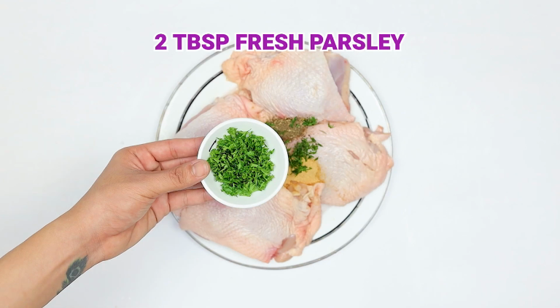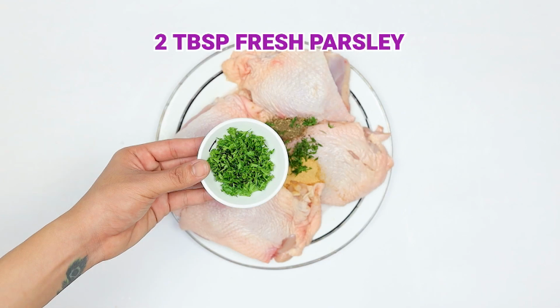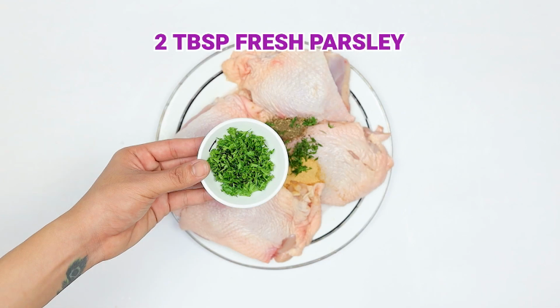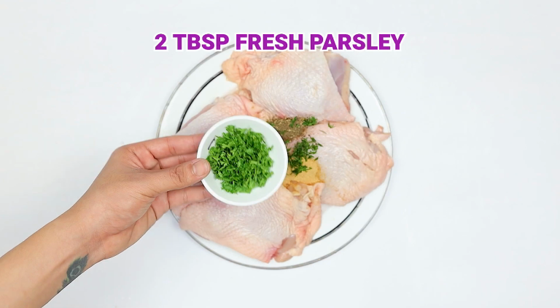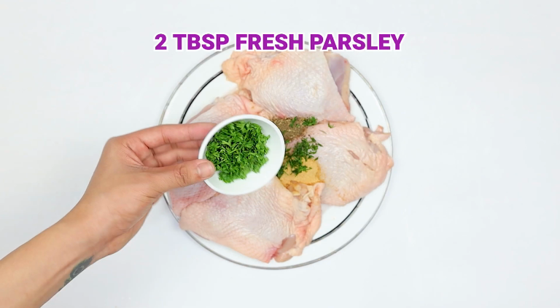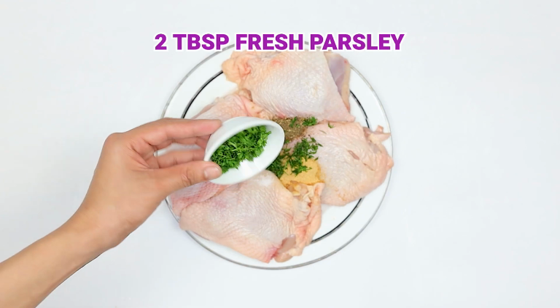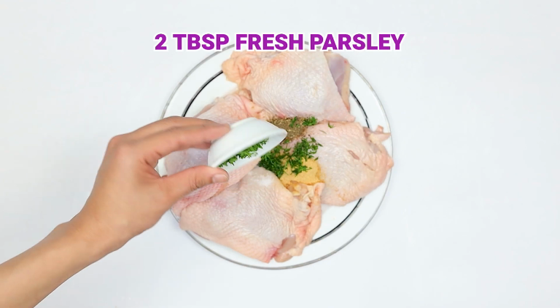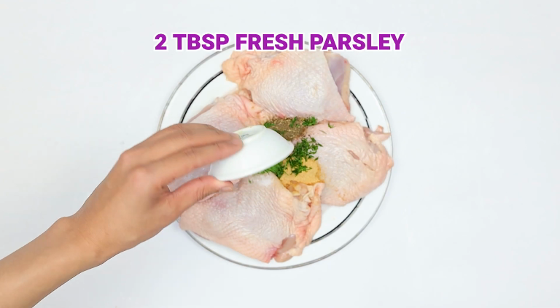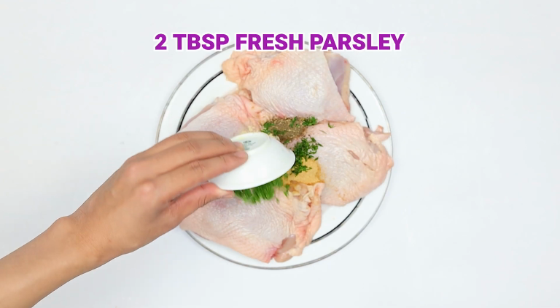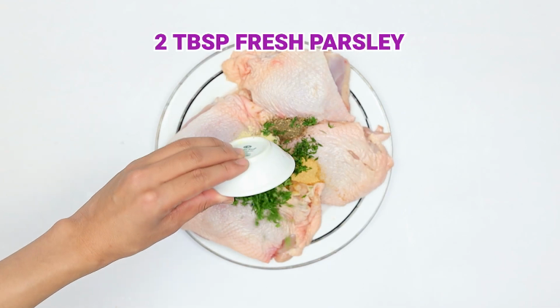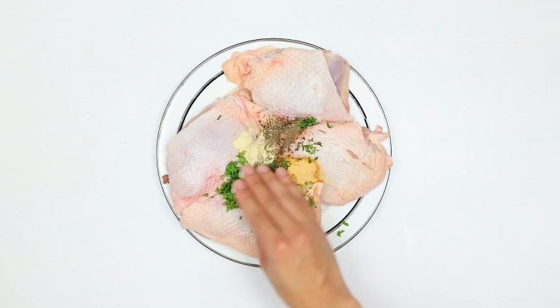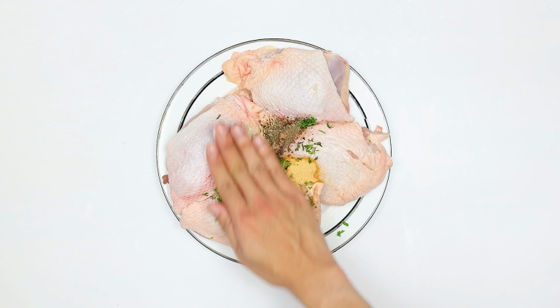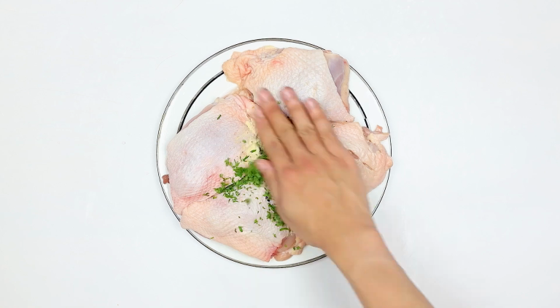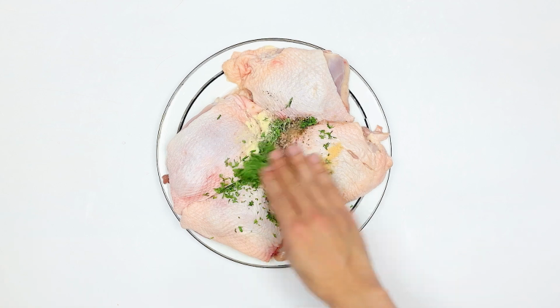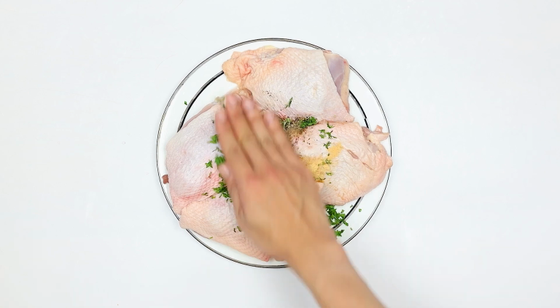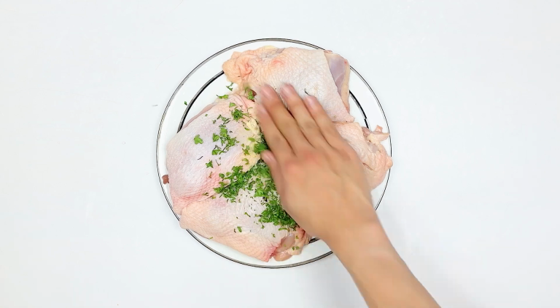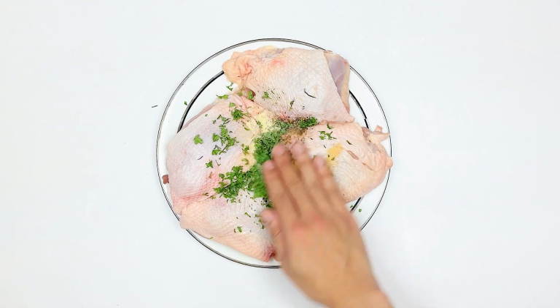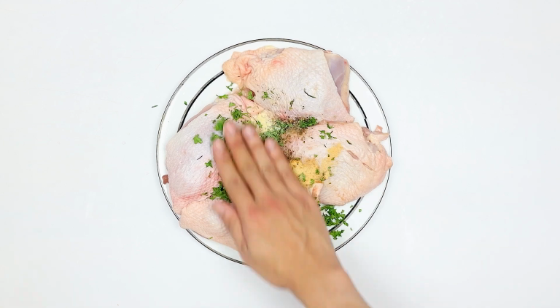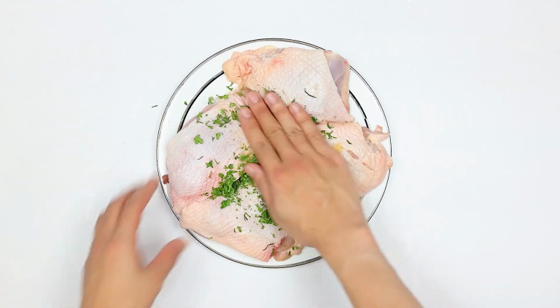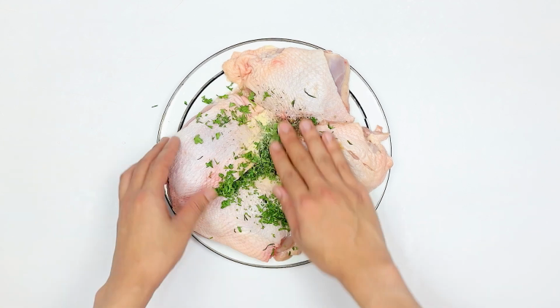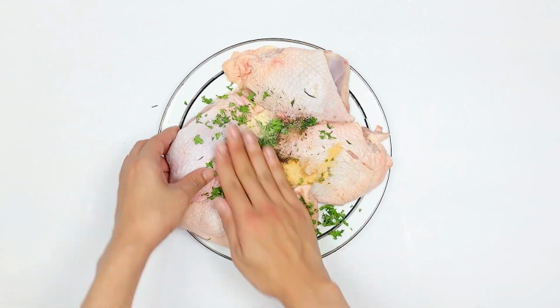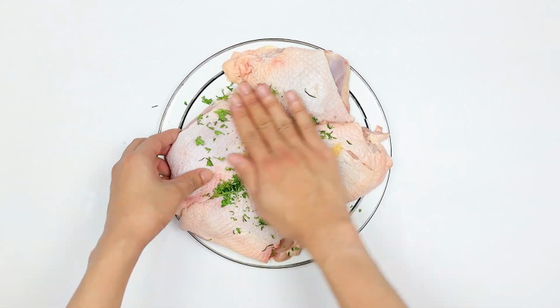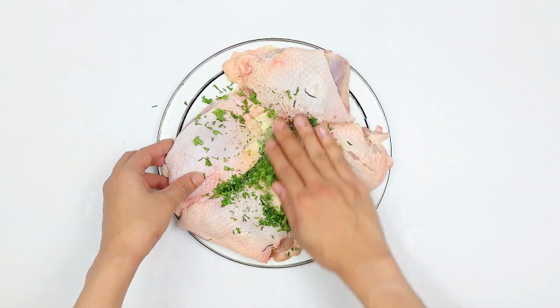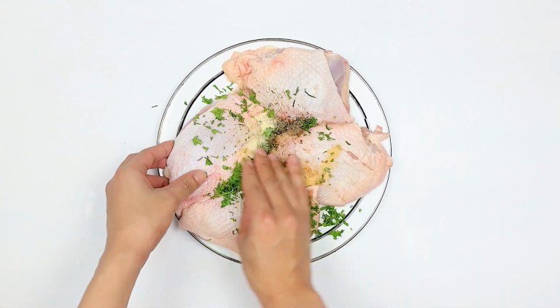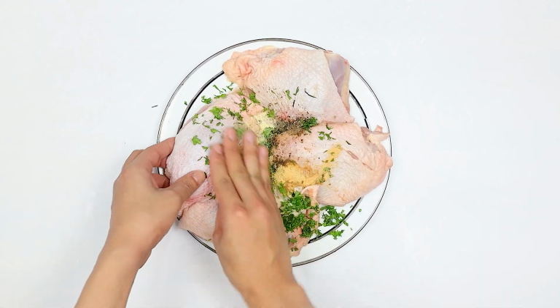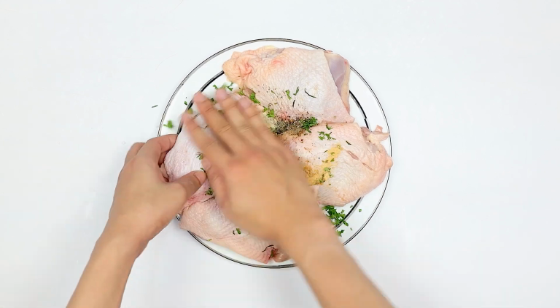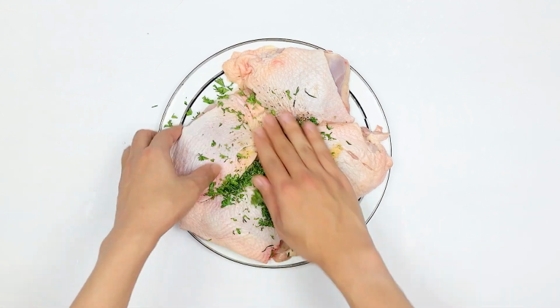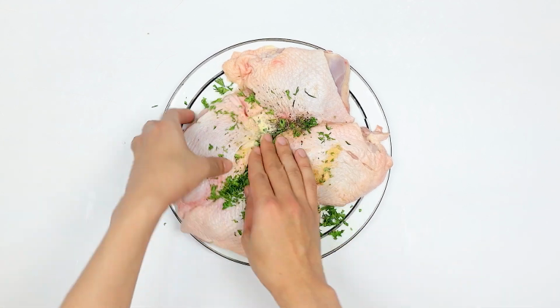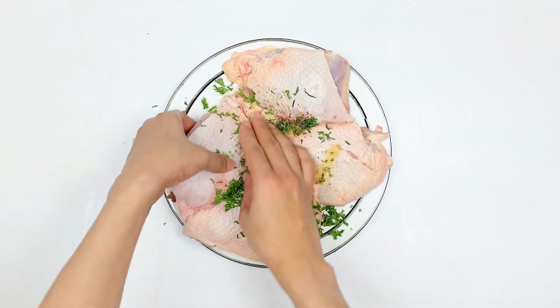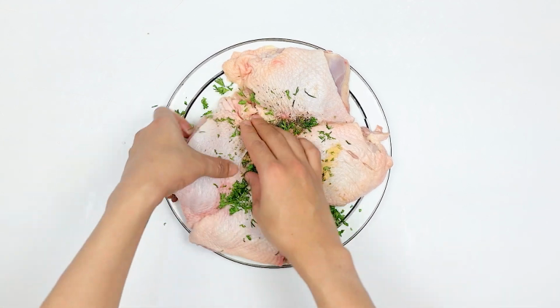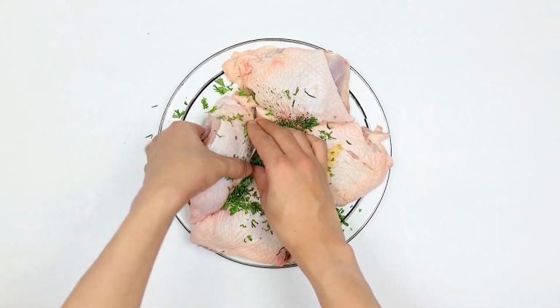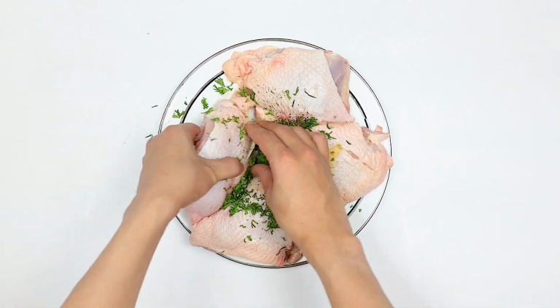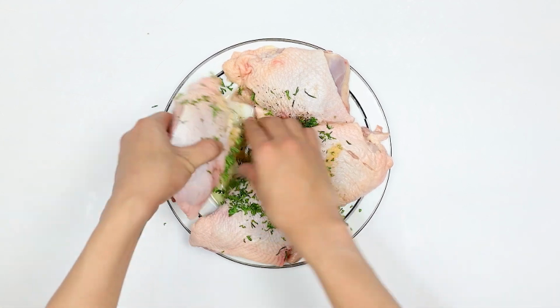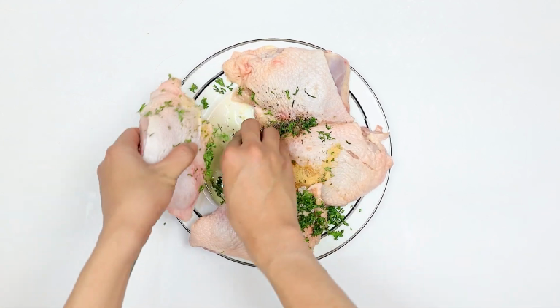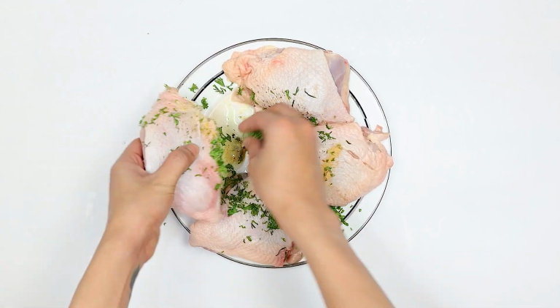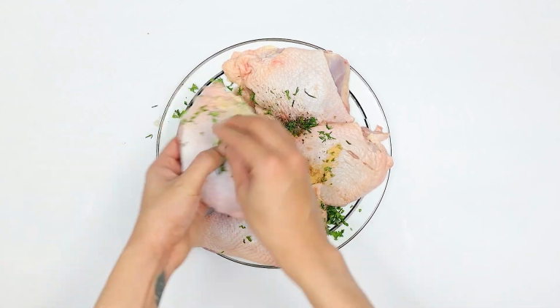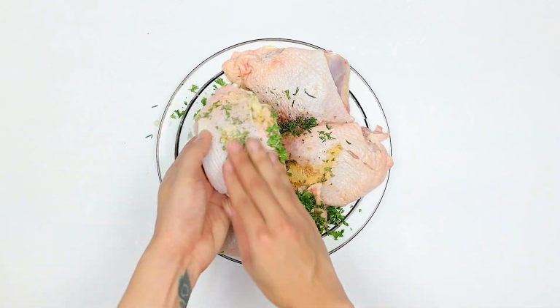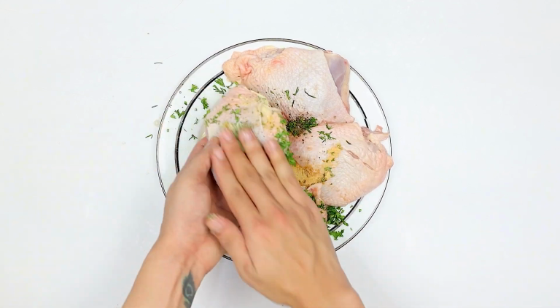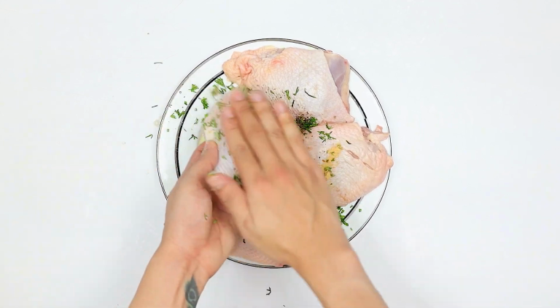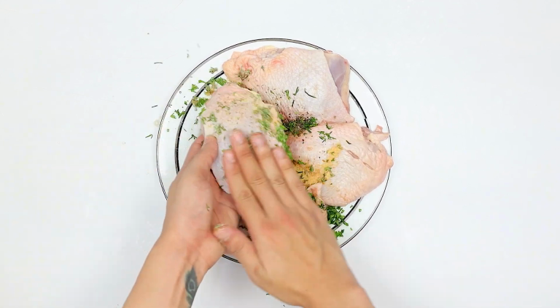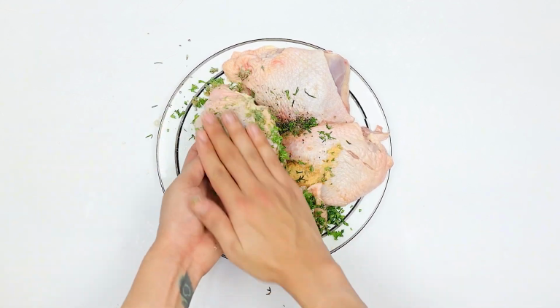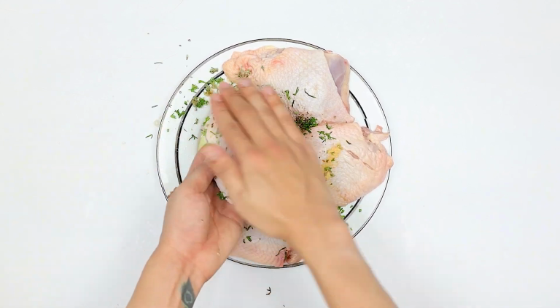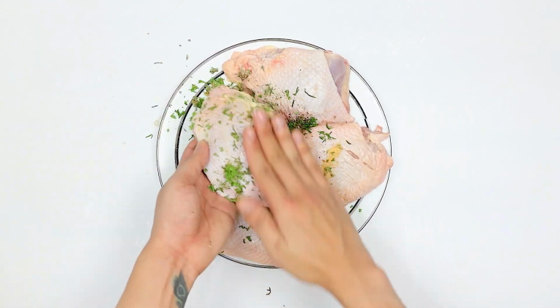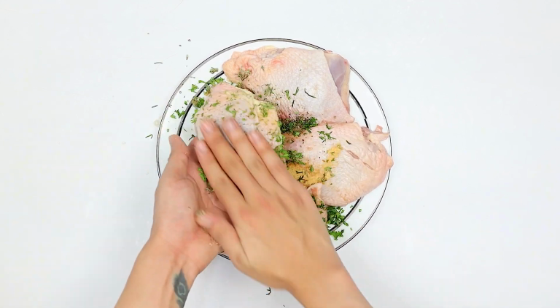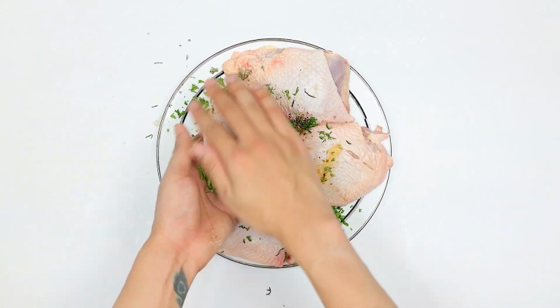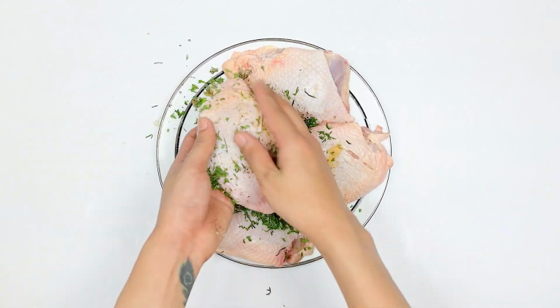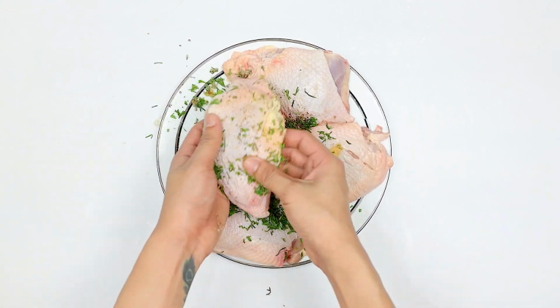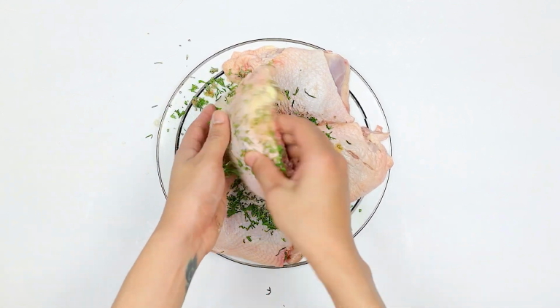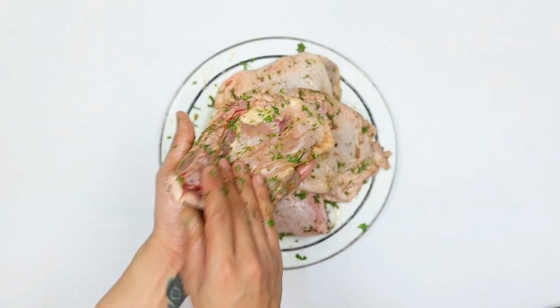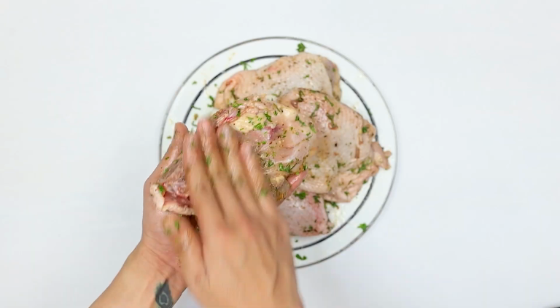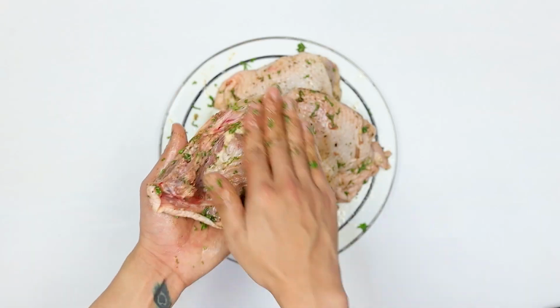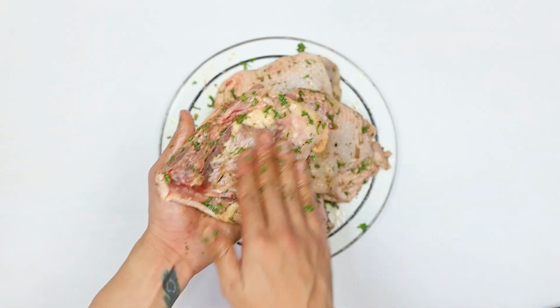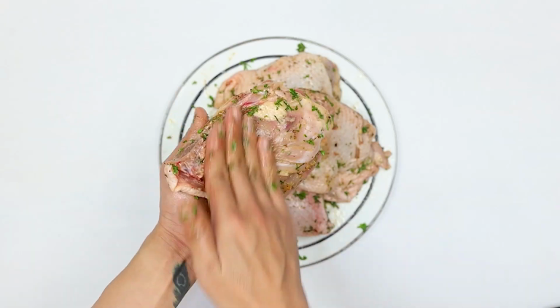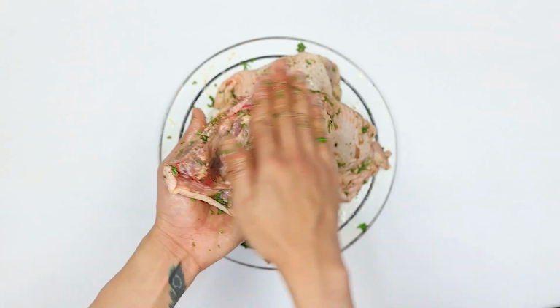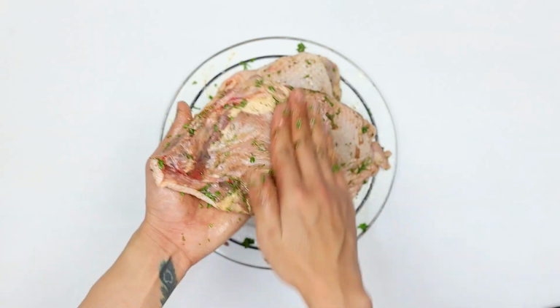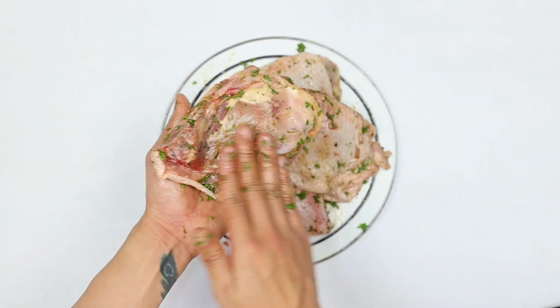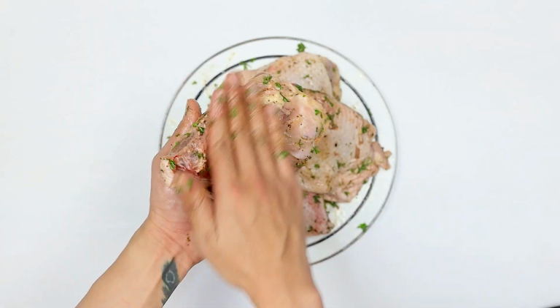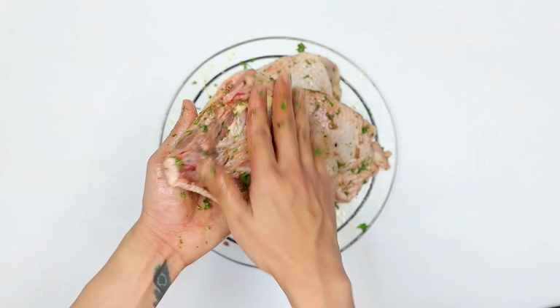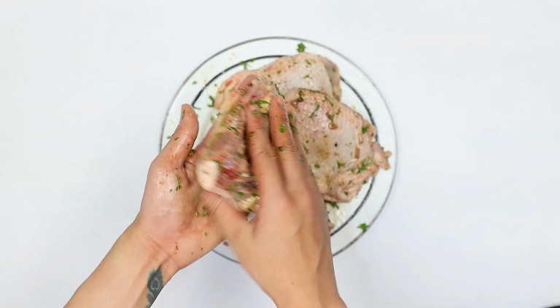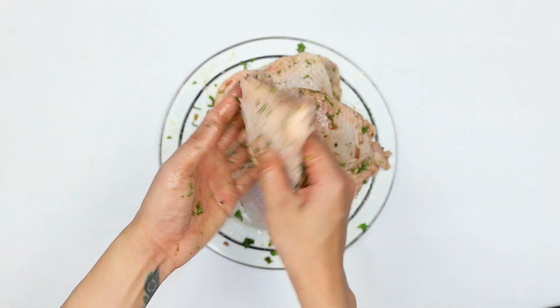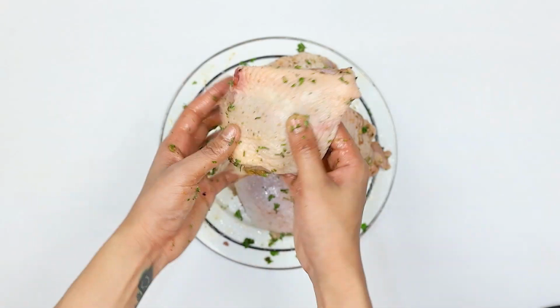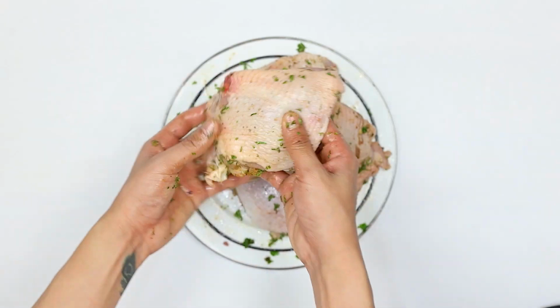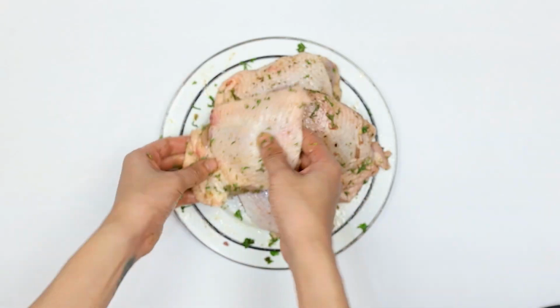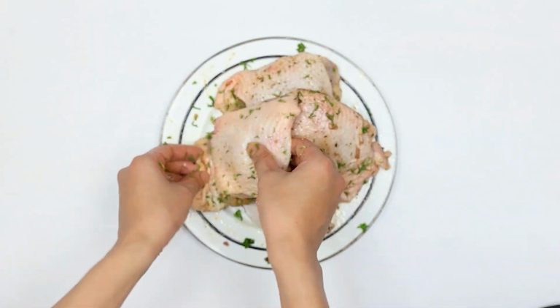Toss everything together until the chicken is evenly coated and let it sit for five minutes to marinate.